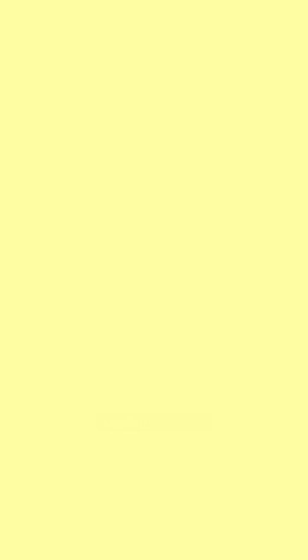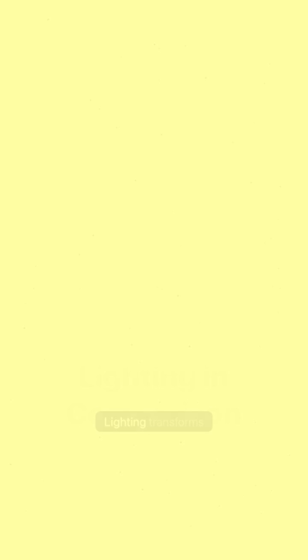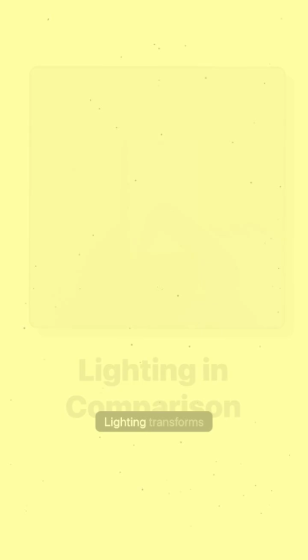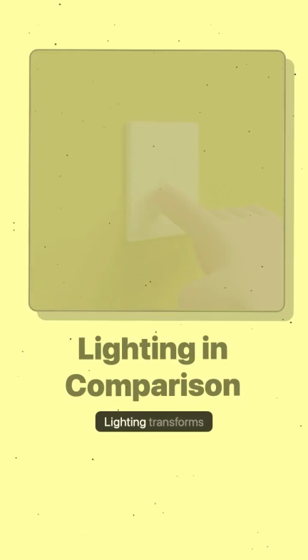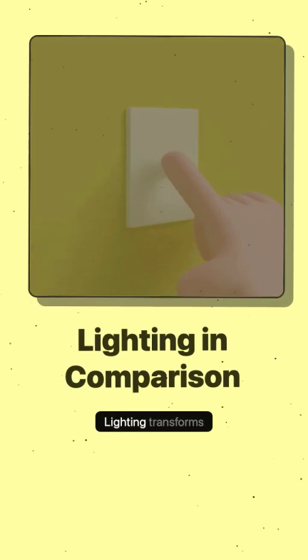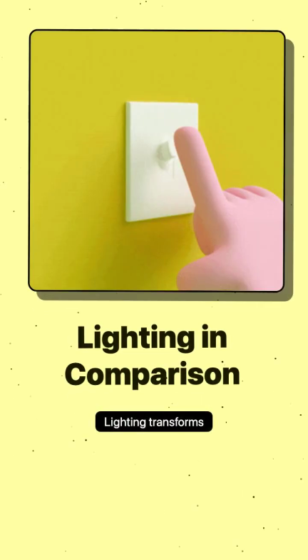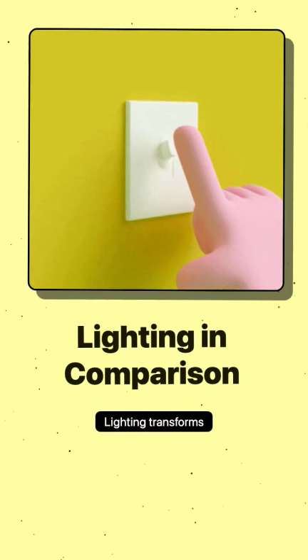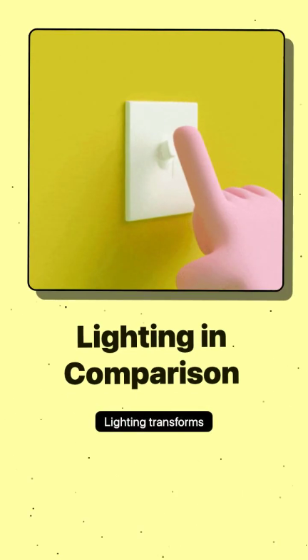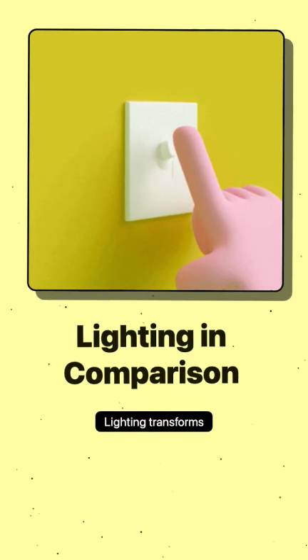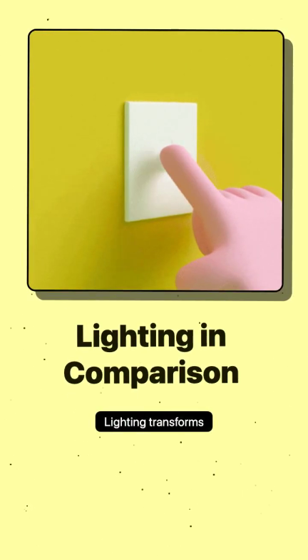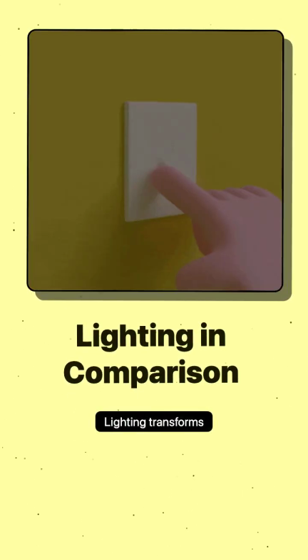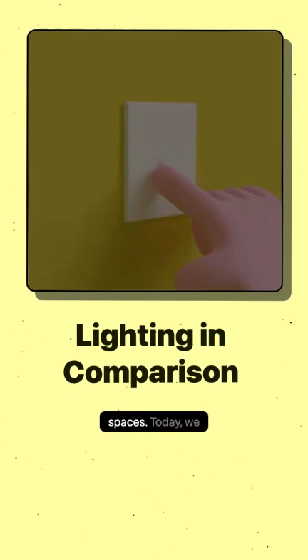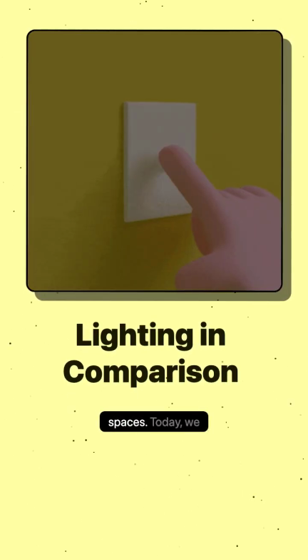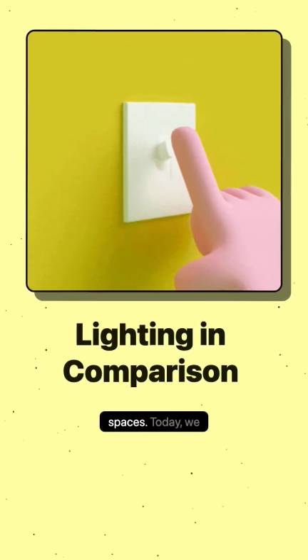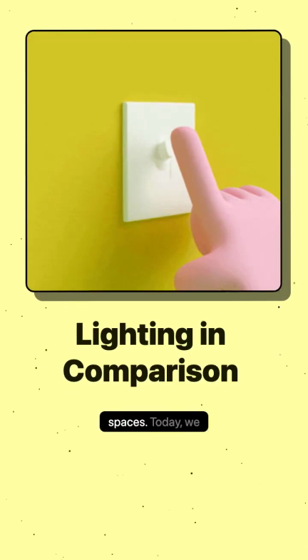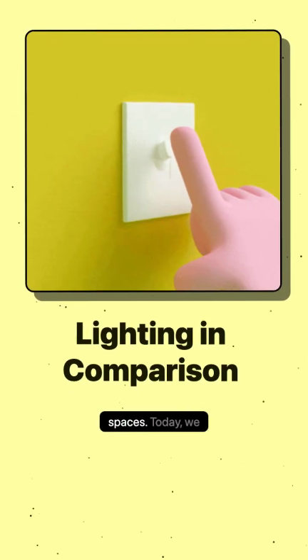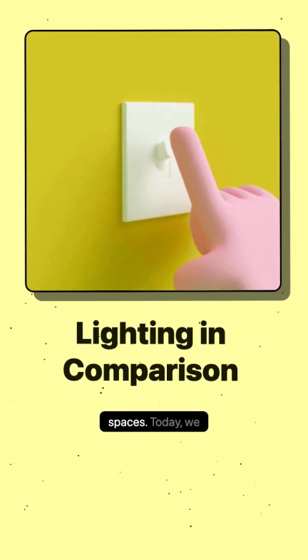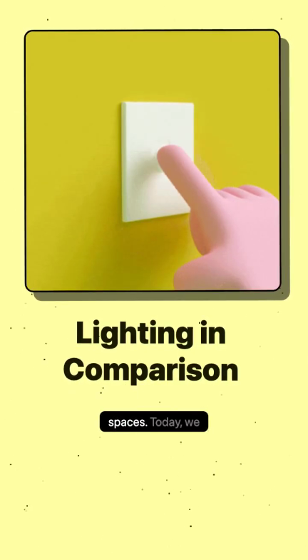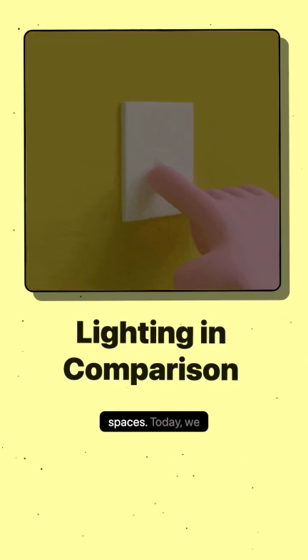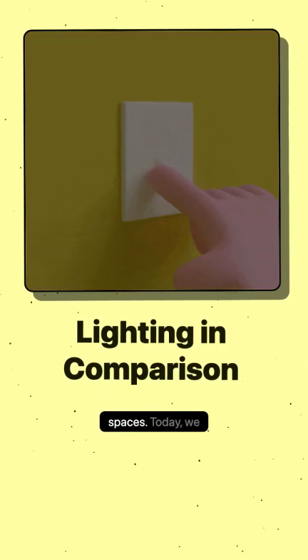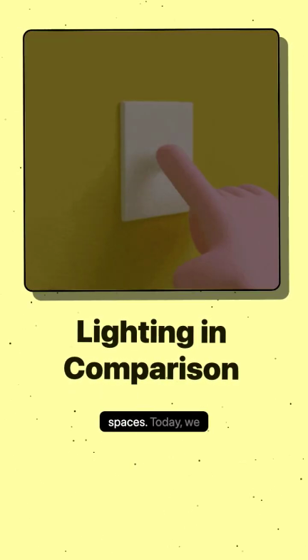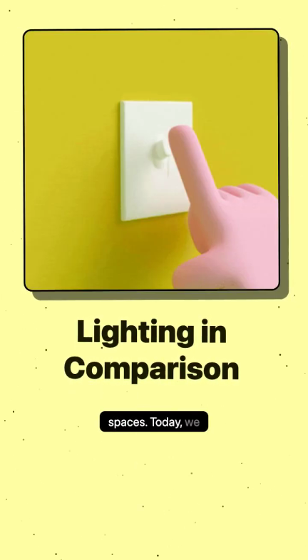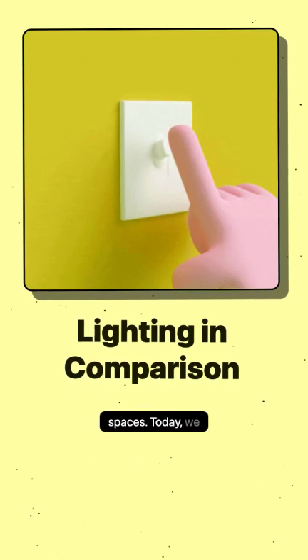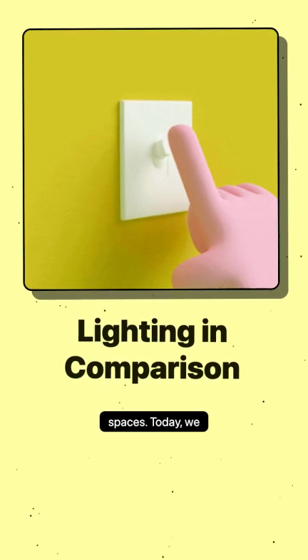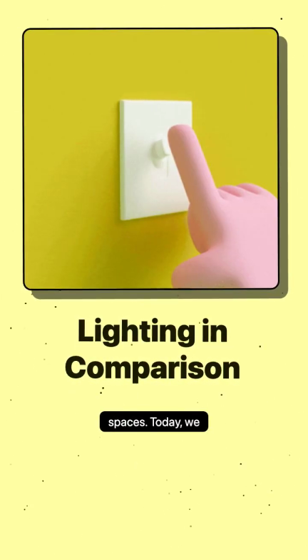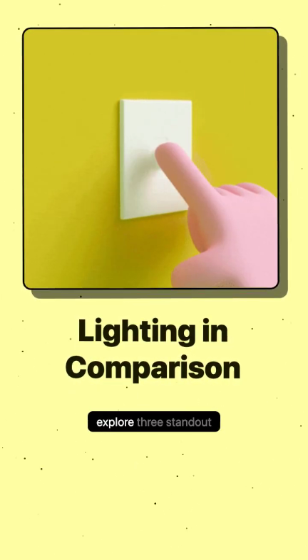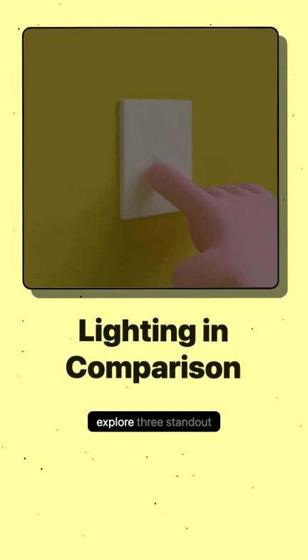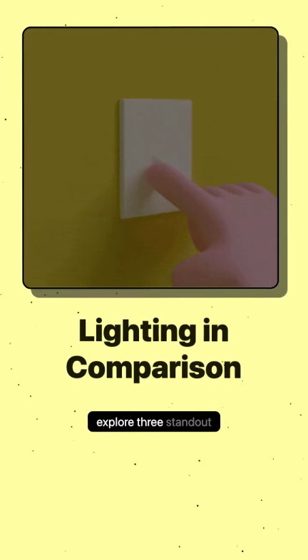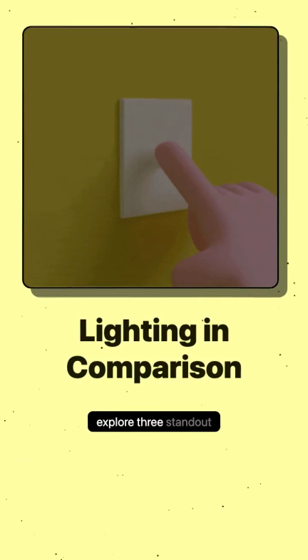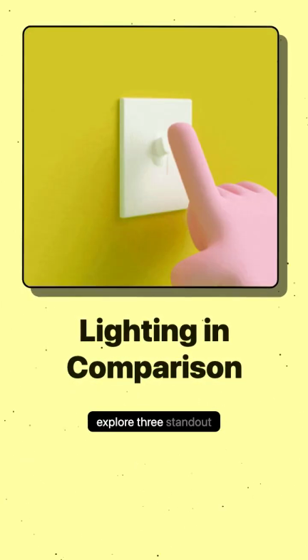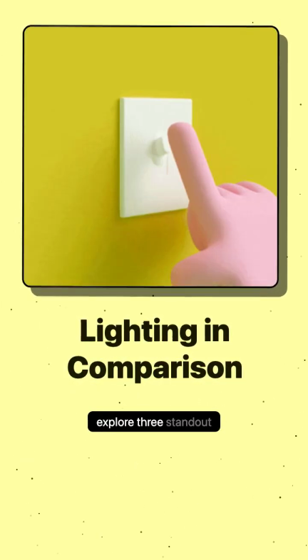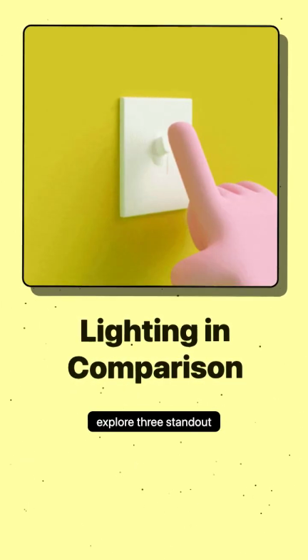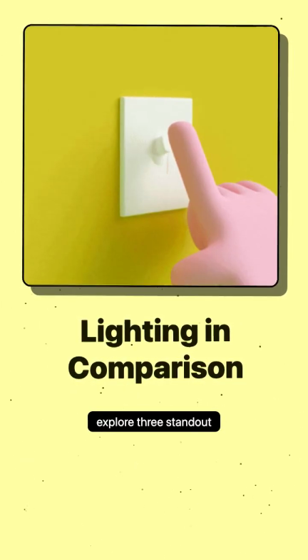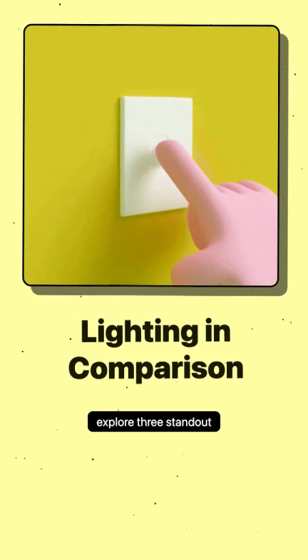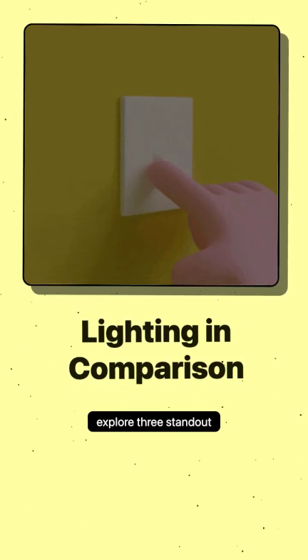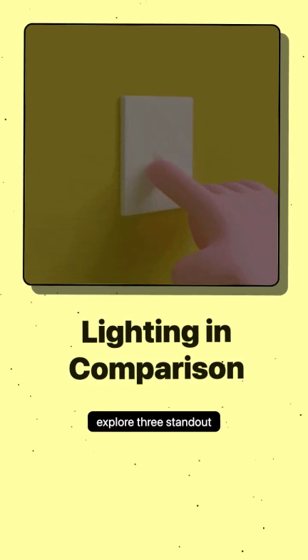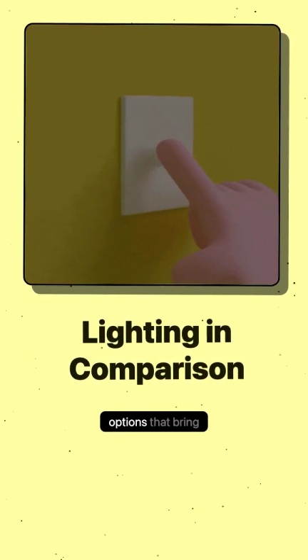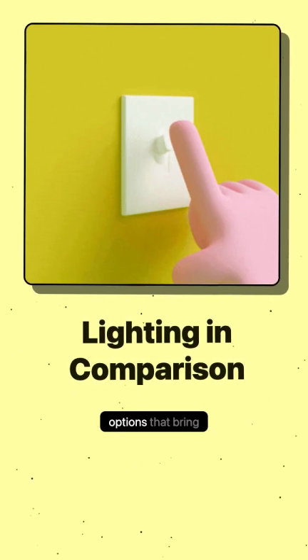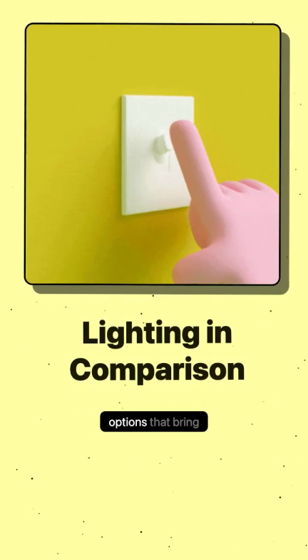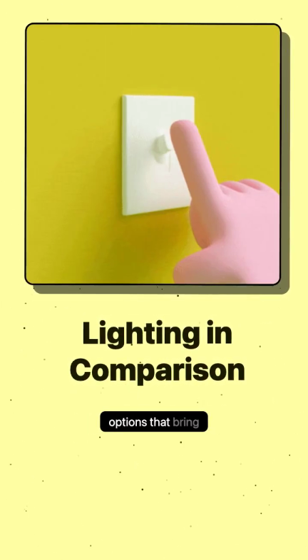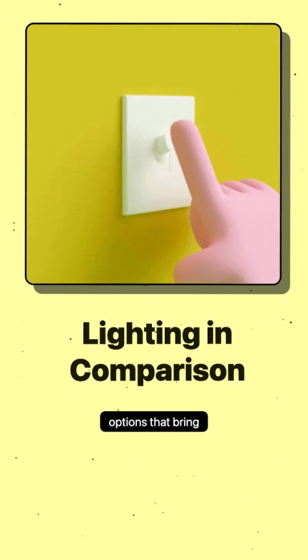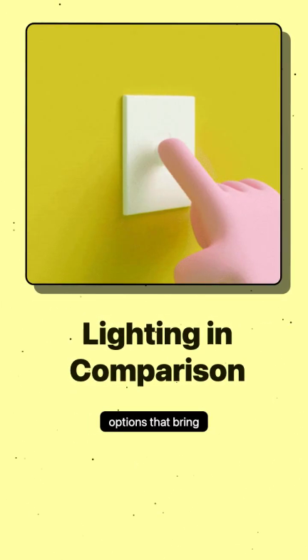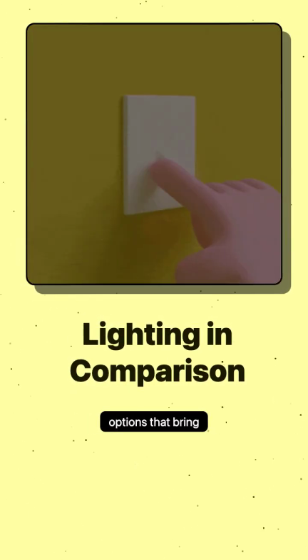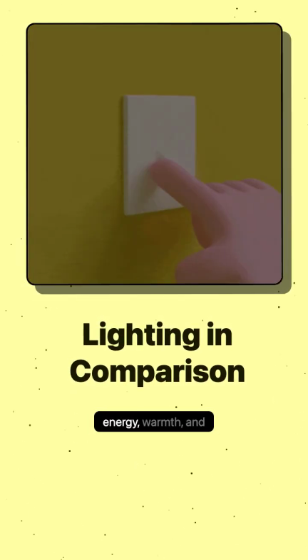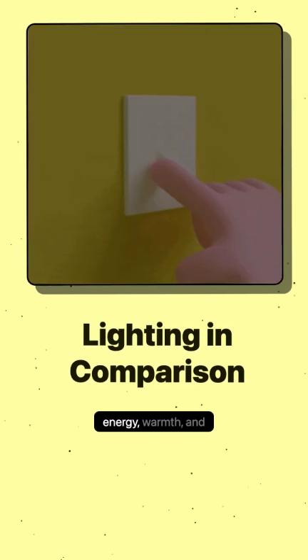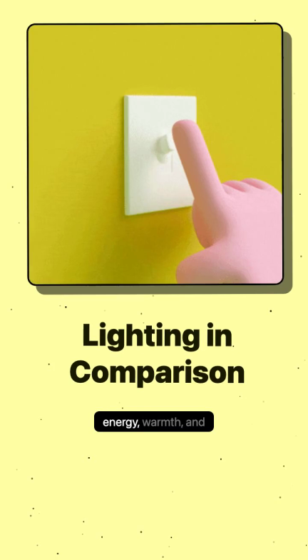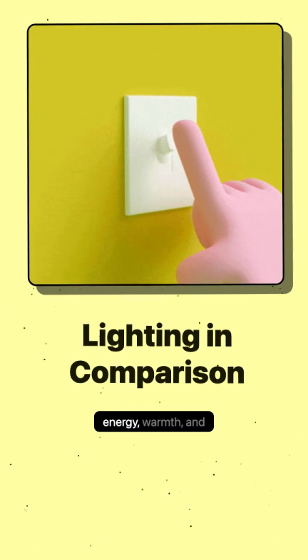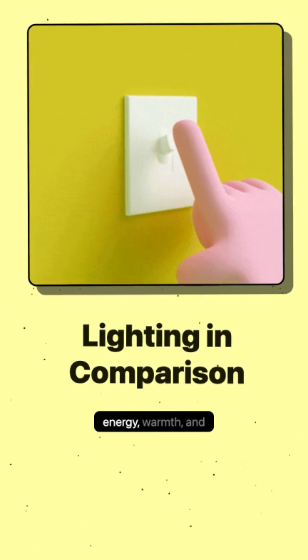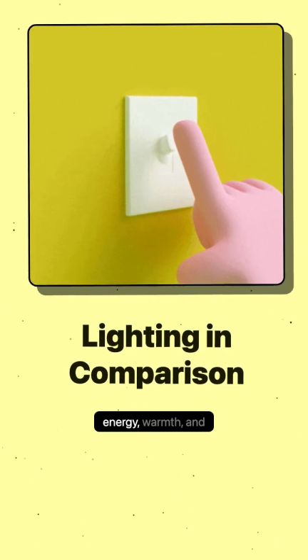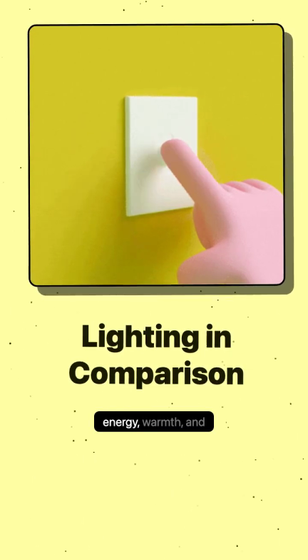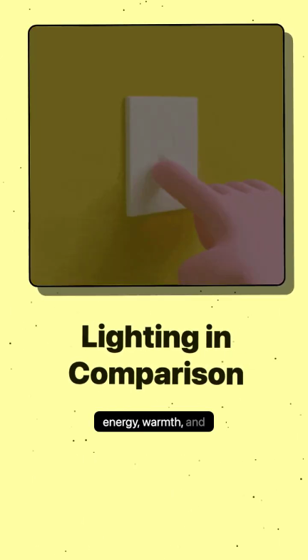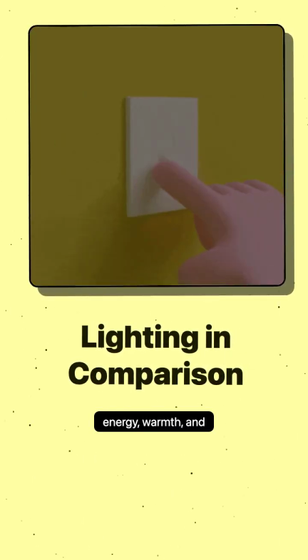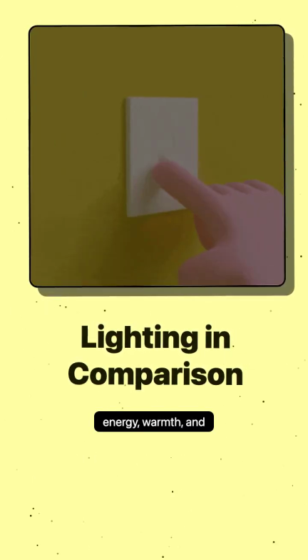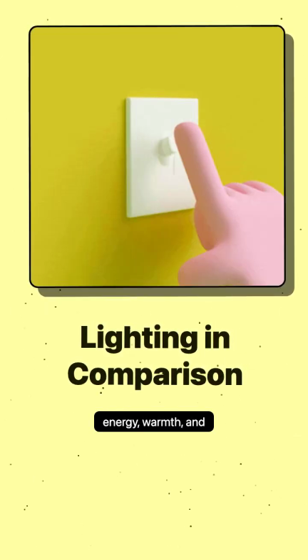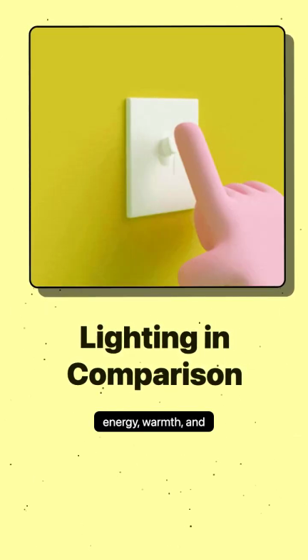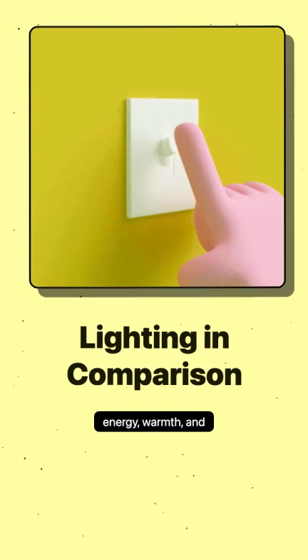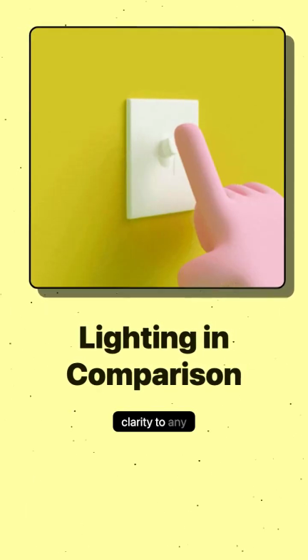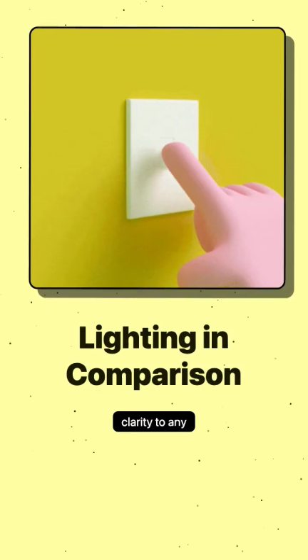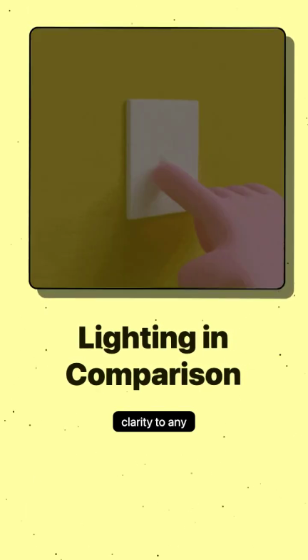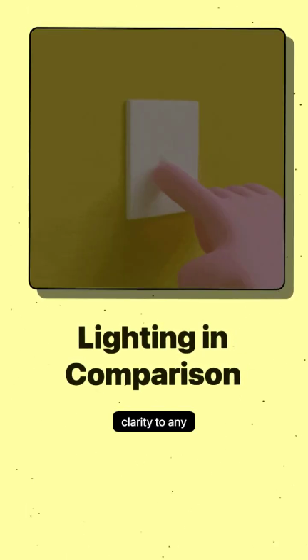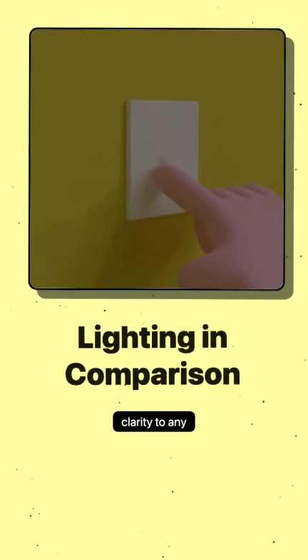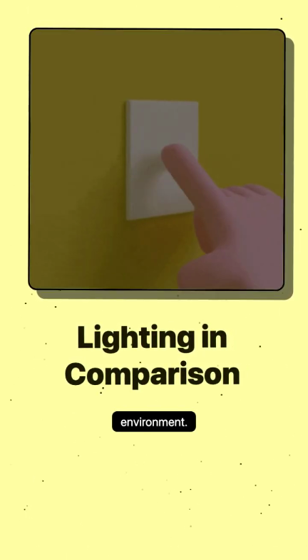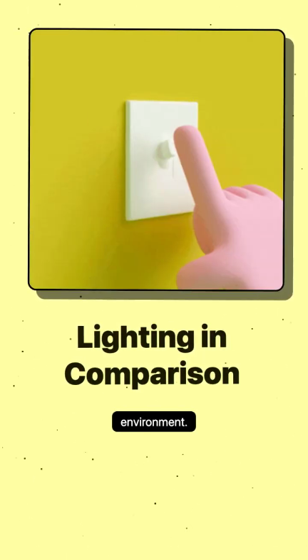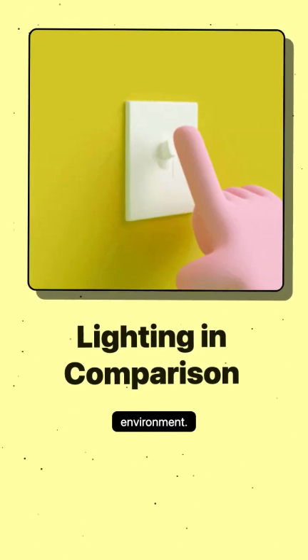Lighting transforms spaces. Today, we explore three standout options that bring energy, warmth, and clarity to any environment.